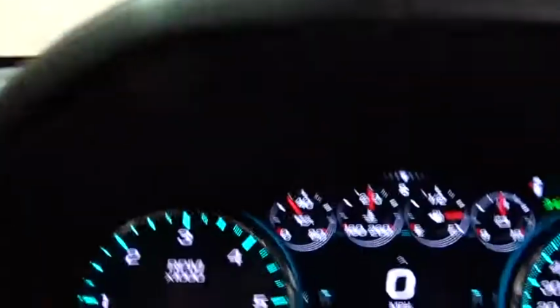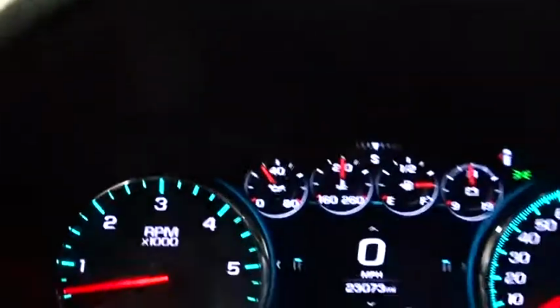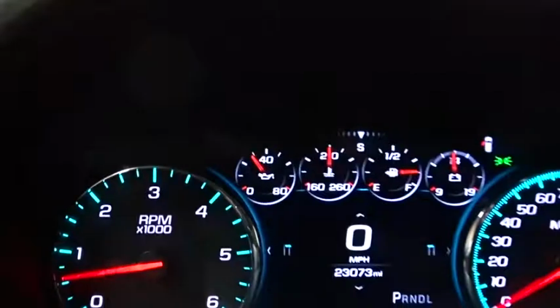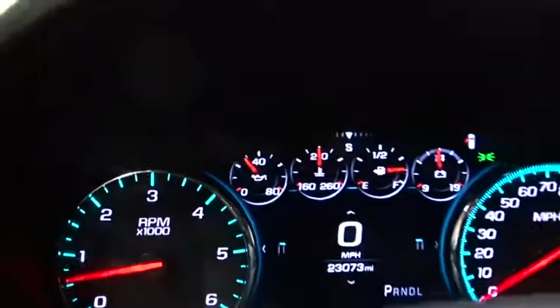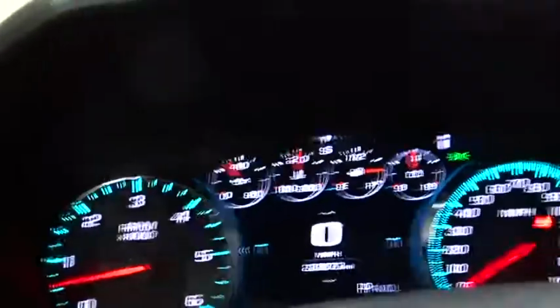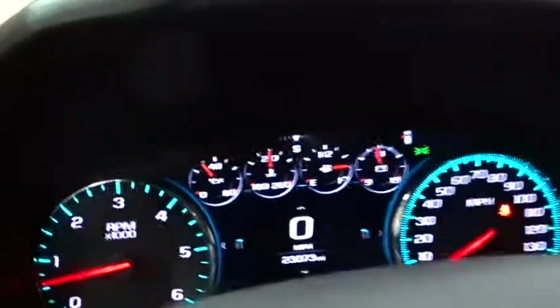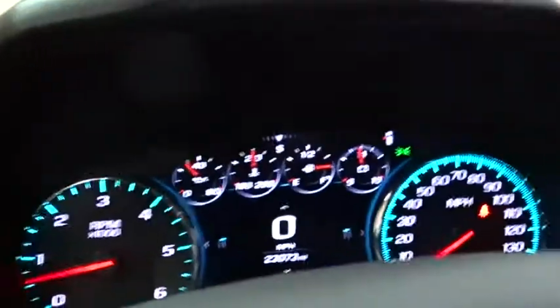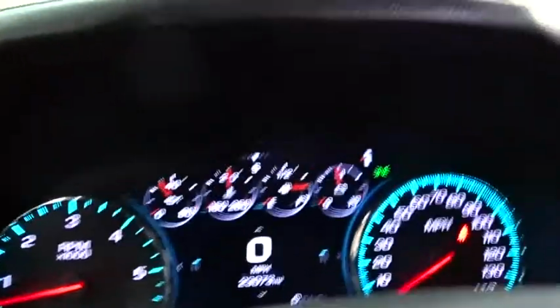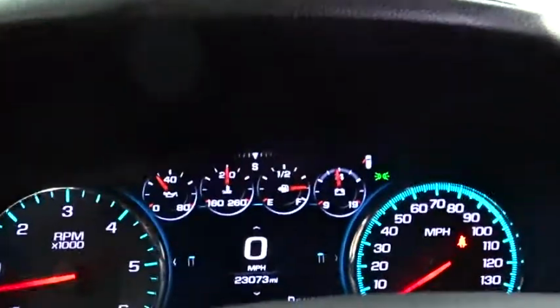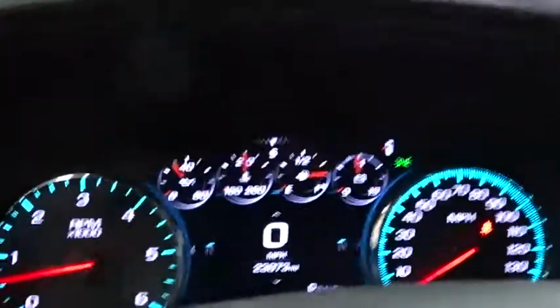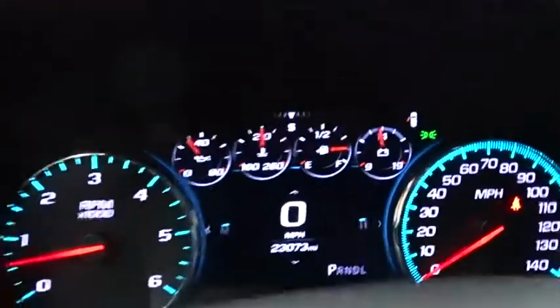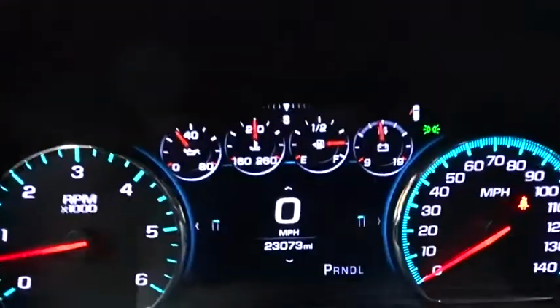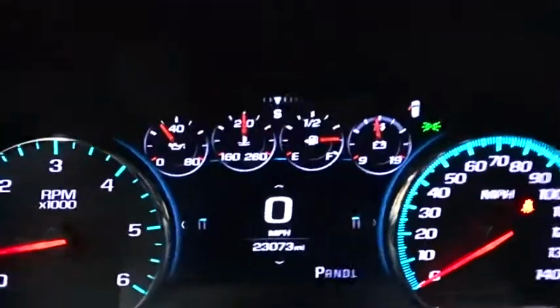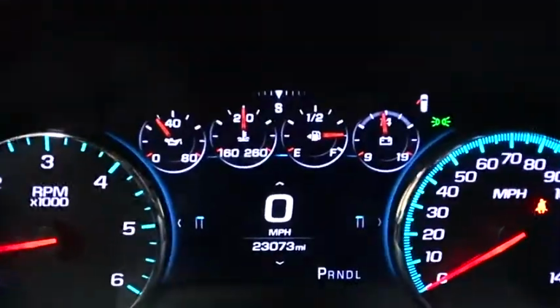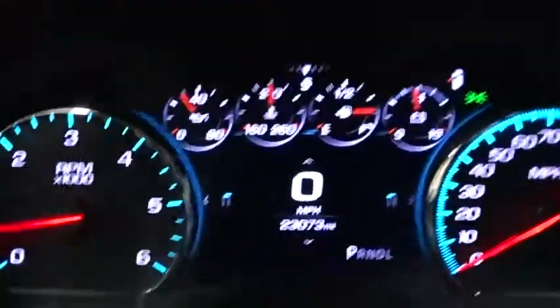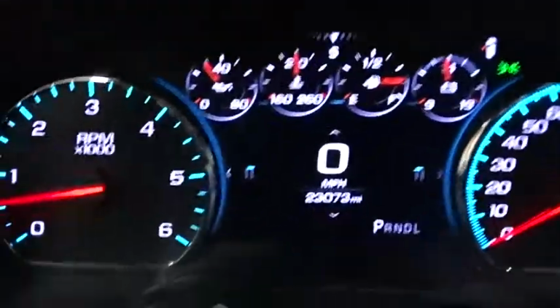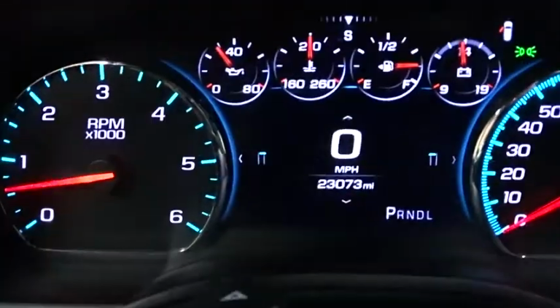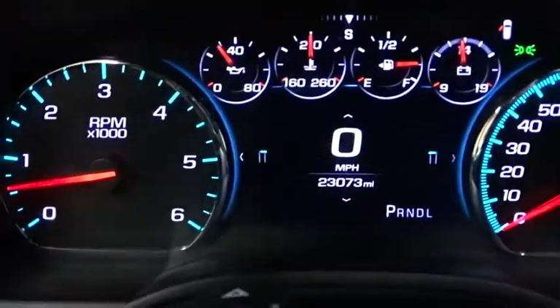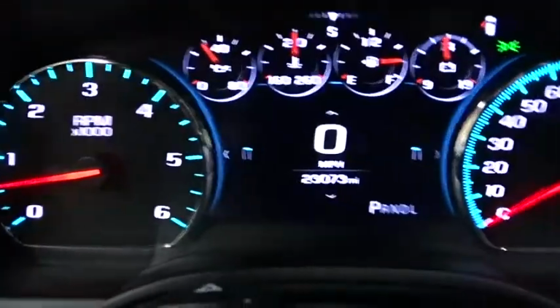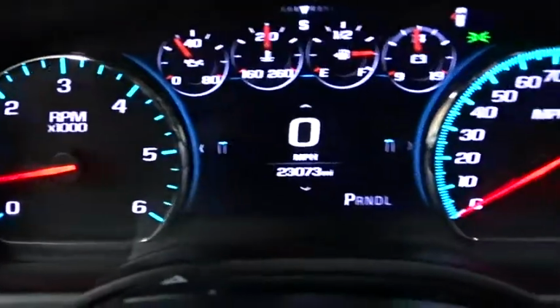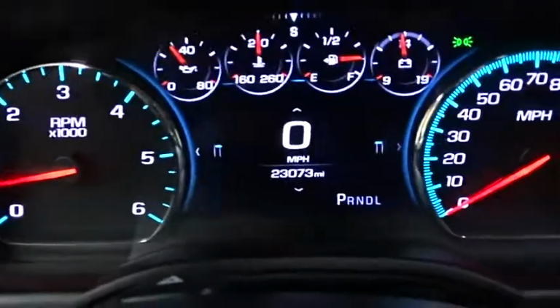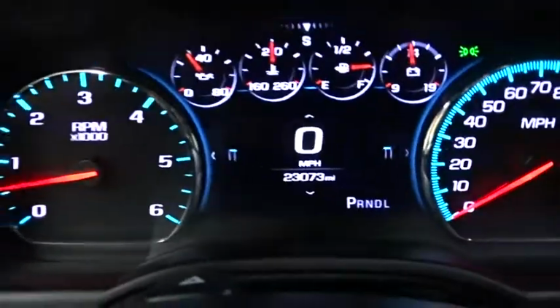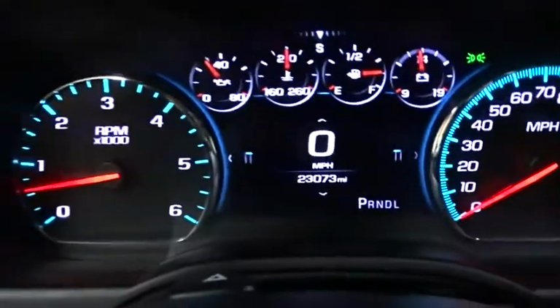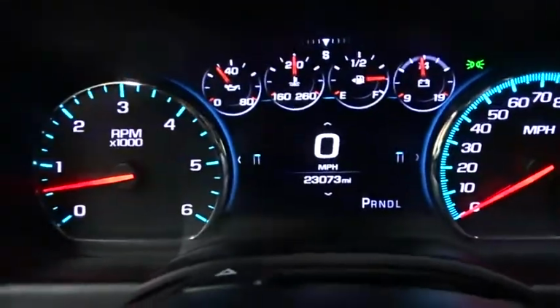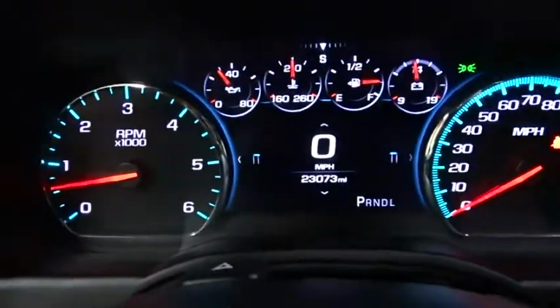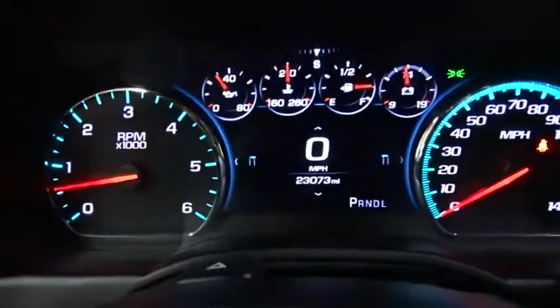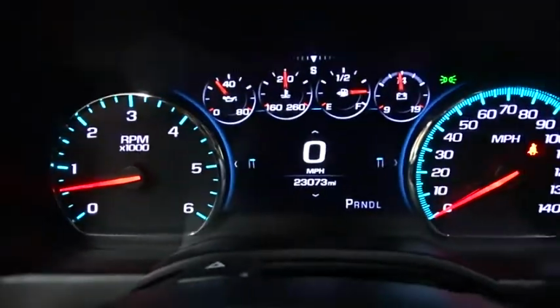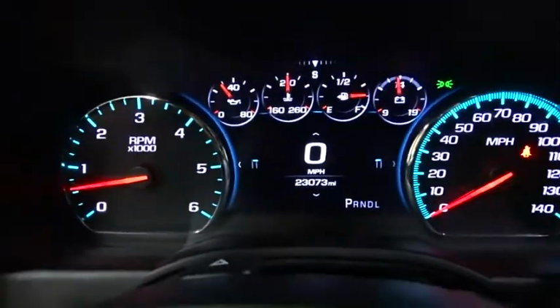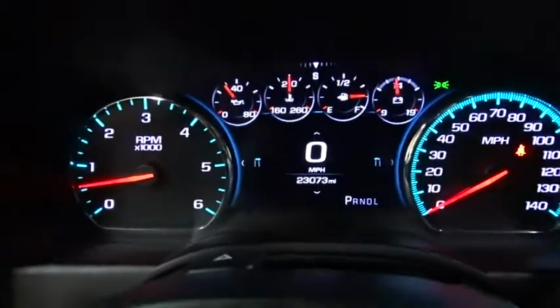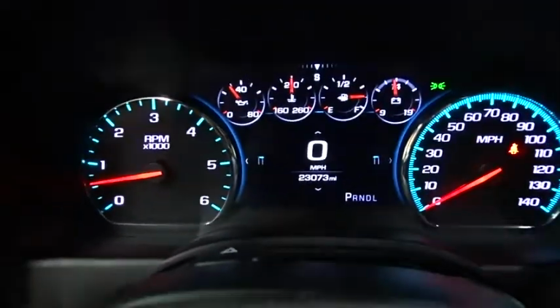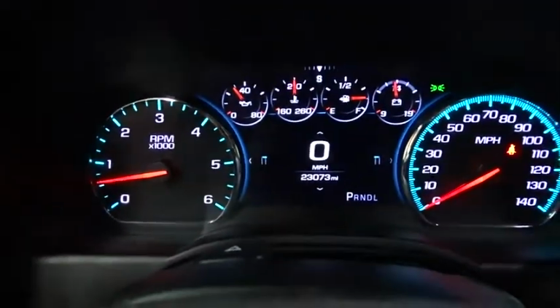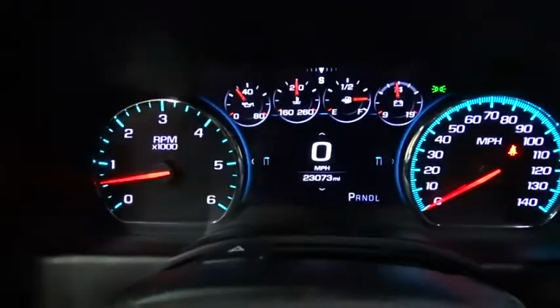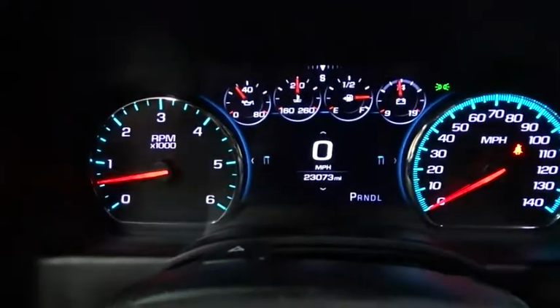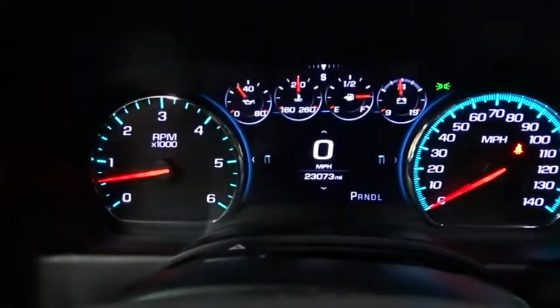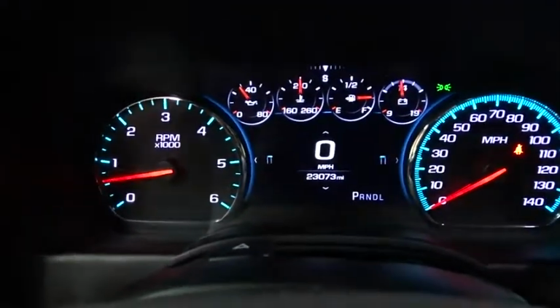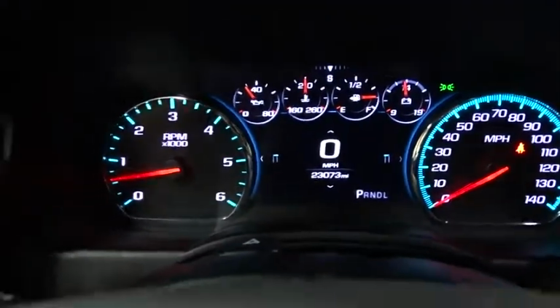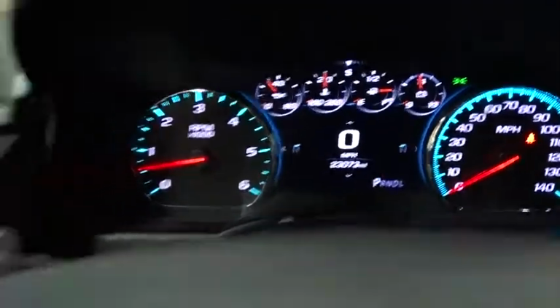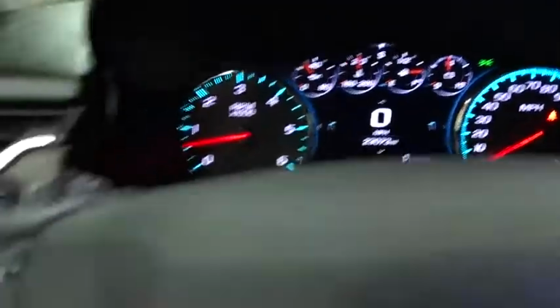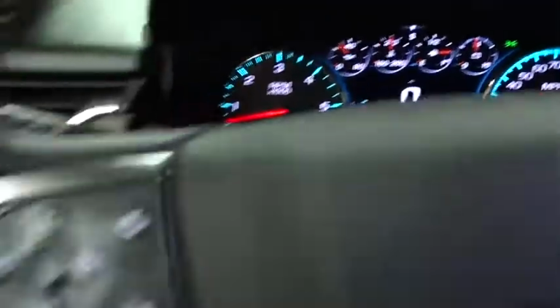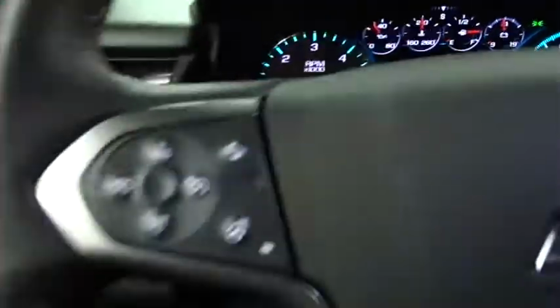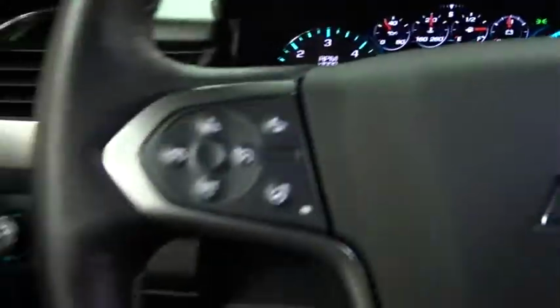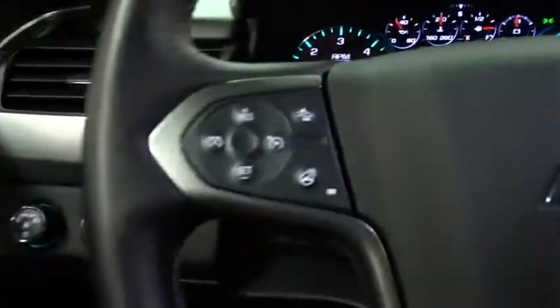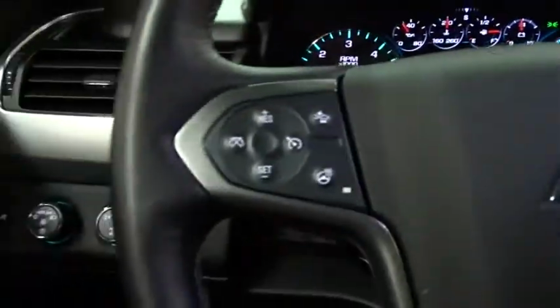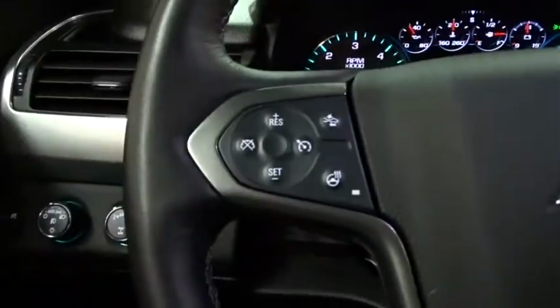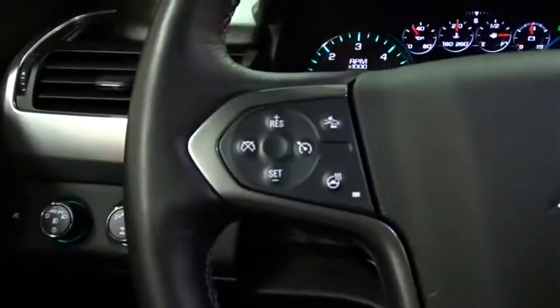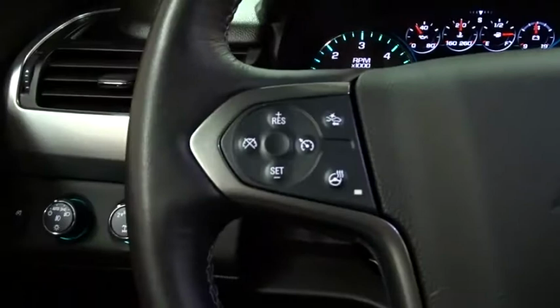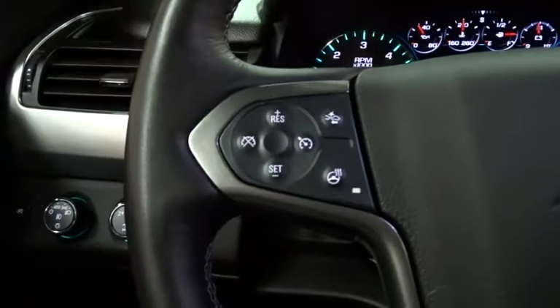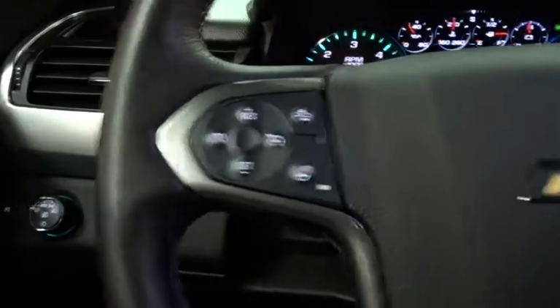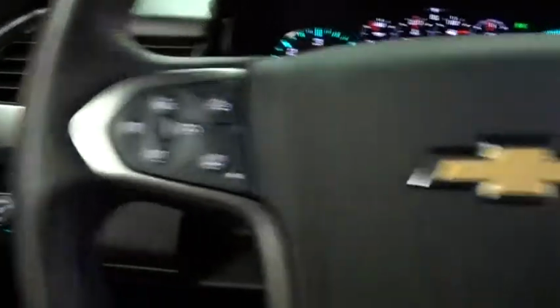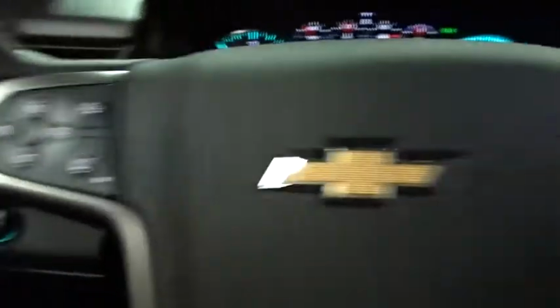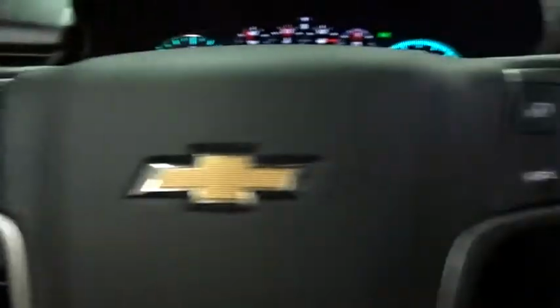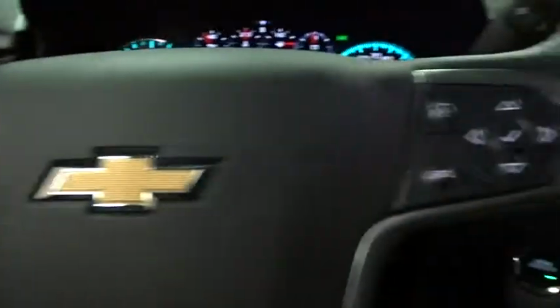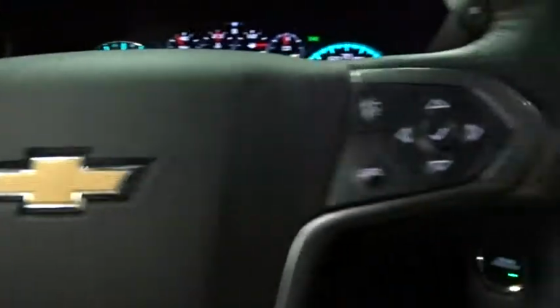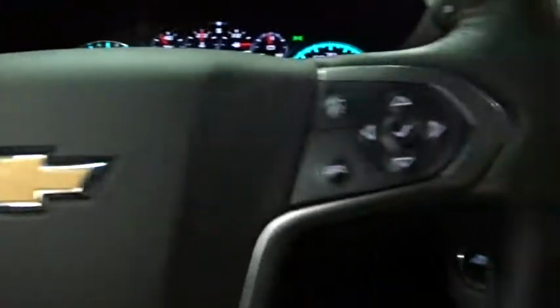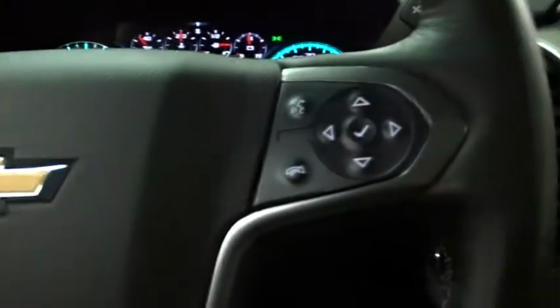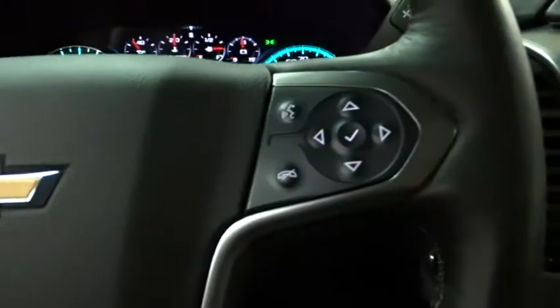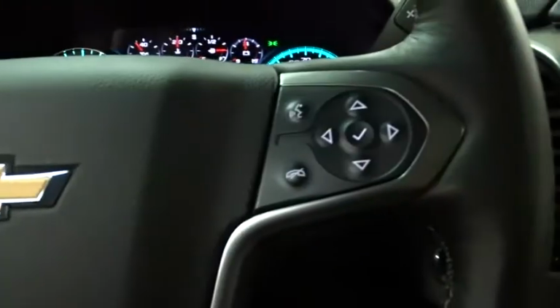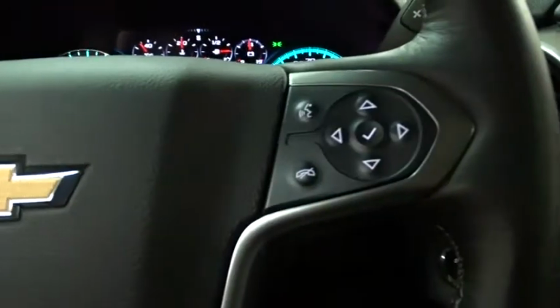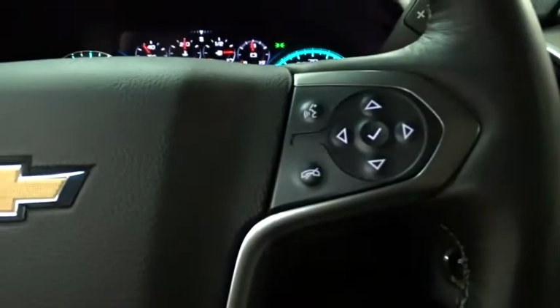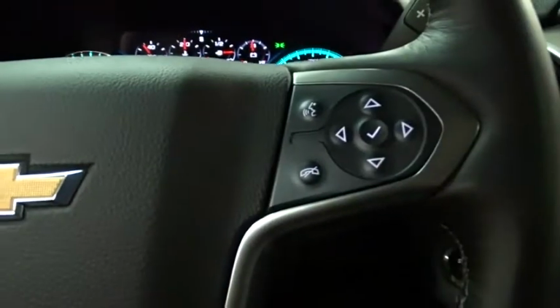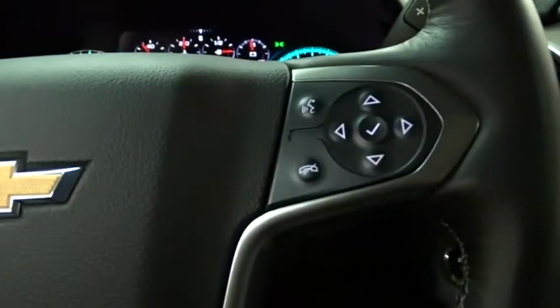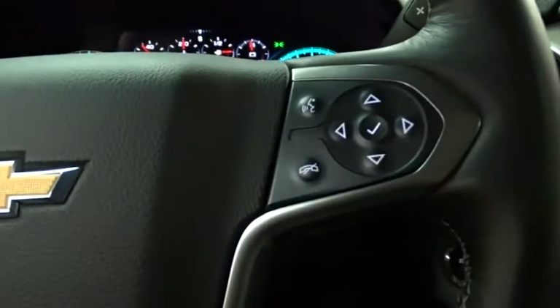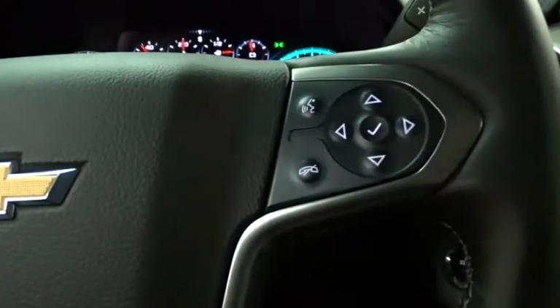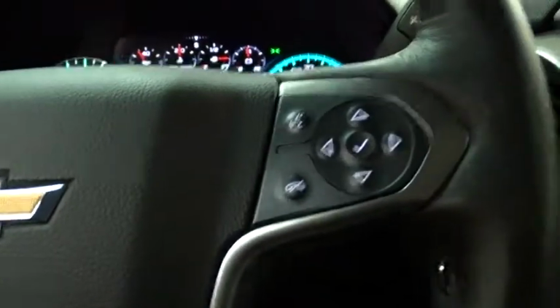Tow hitch, leather wrapped steering wheel, Bluetooth, adjustable steering wheel, power steering, floor mats, auto dimming rear view mirror.